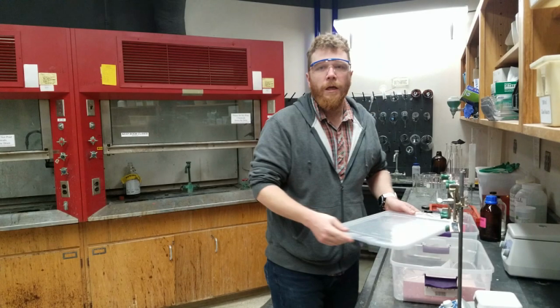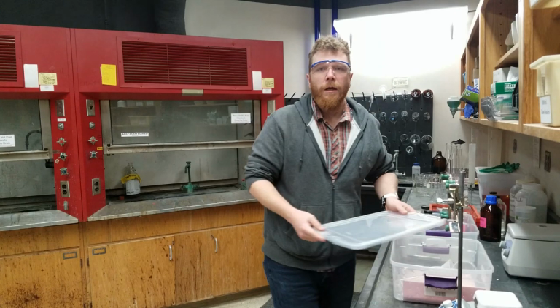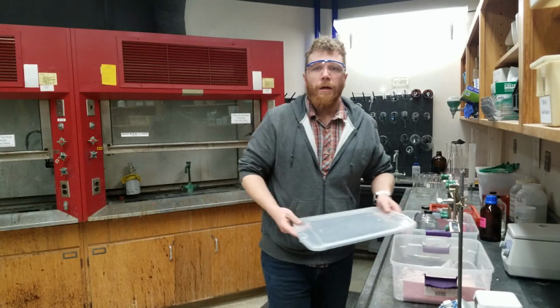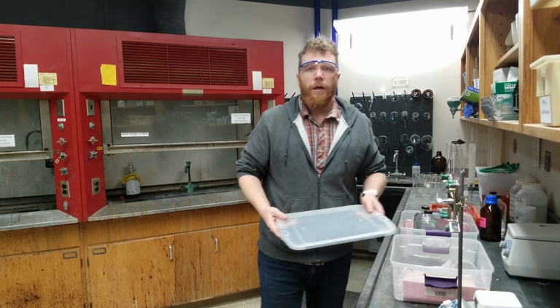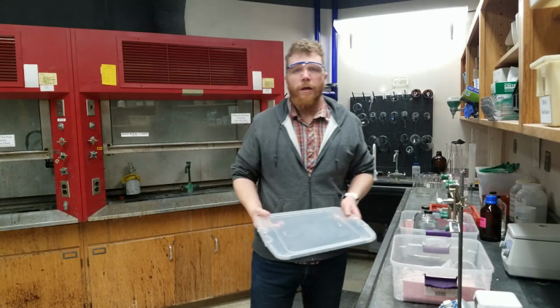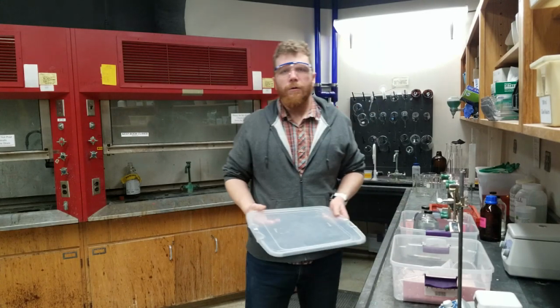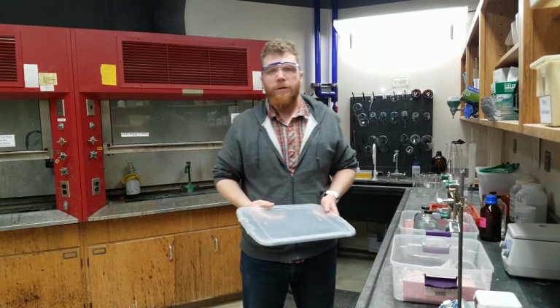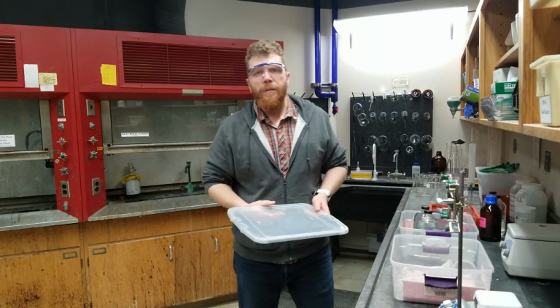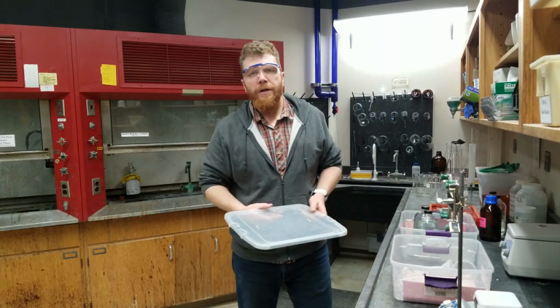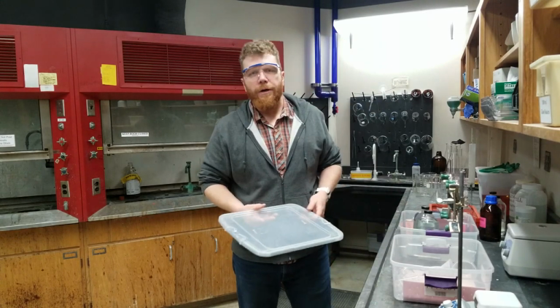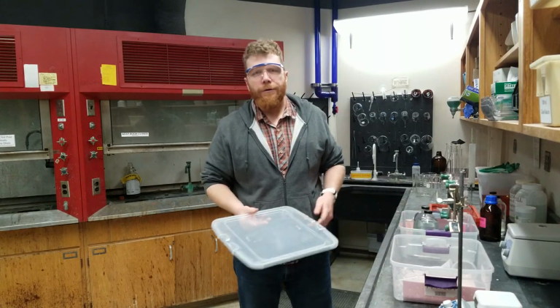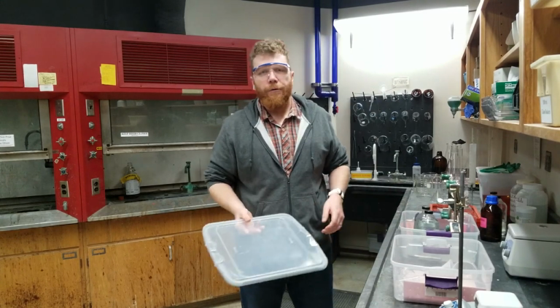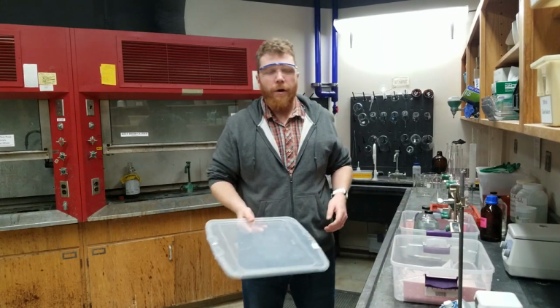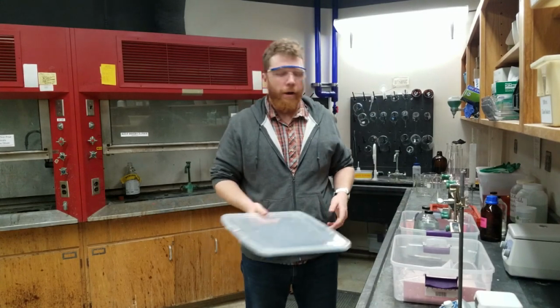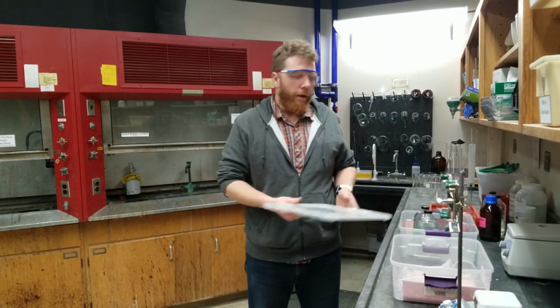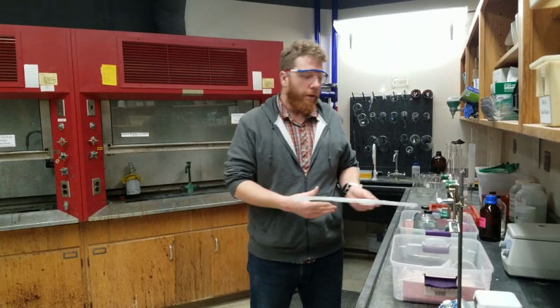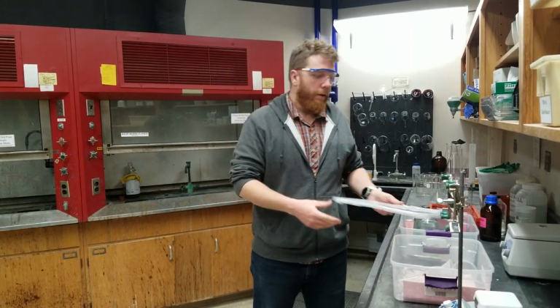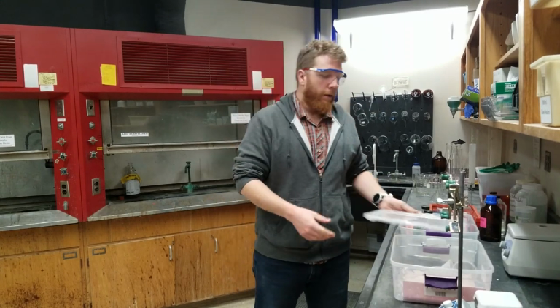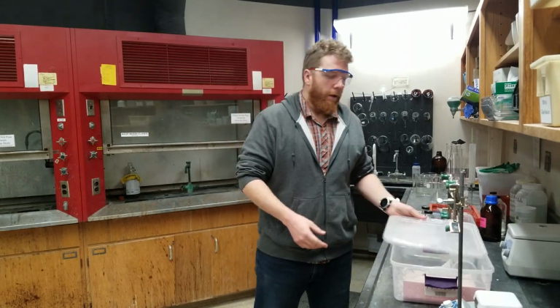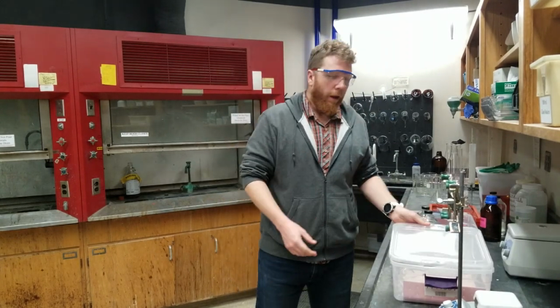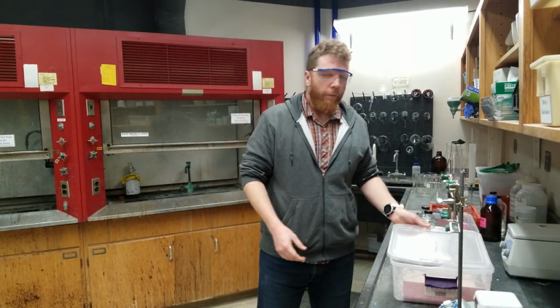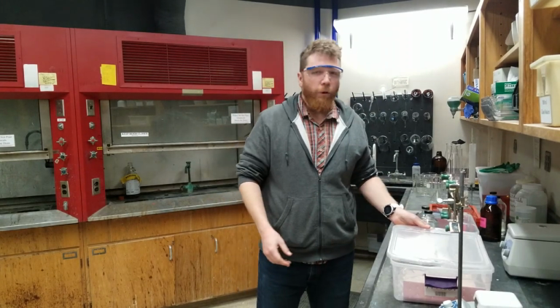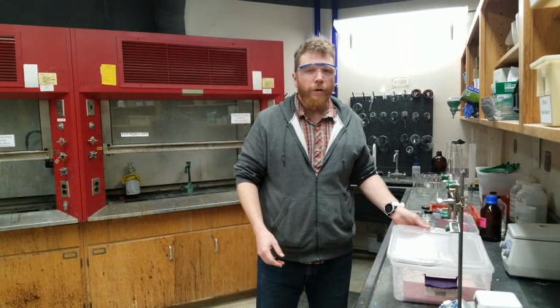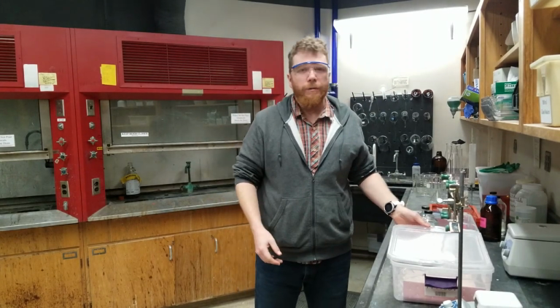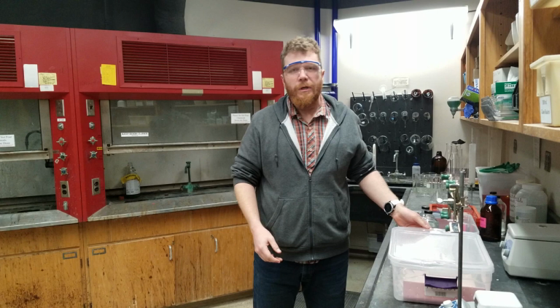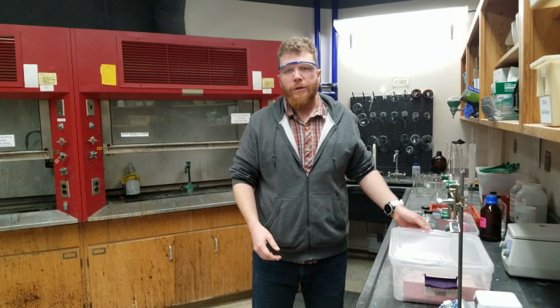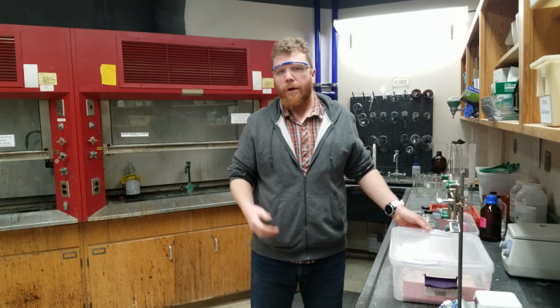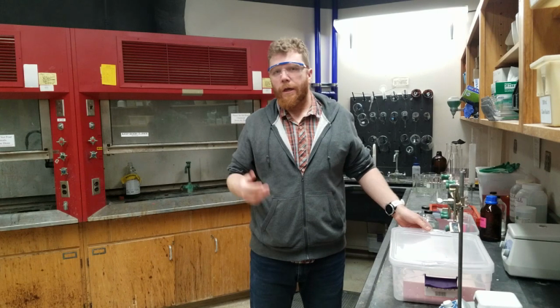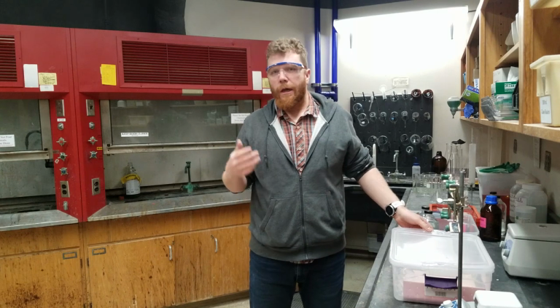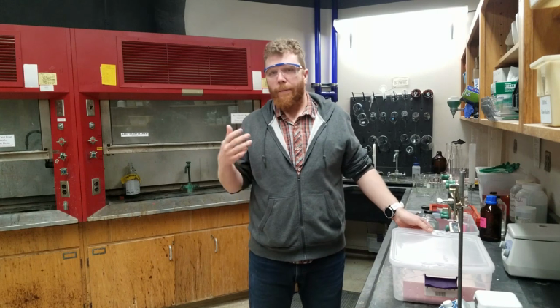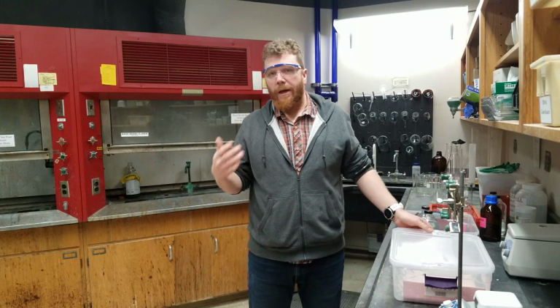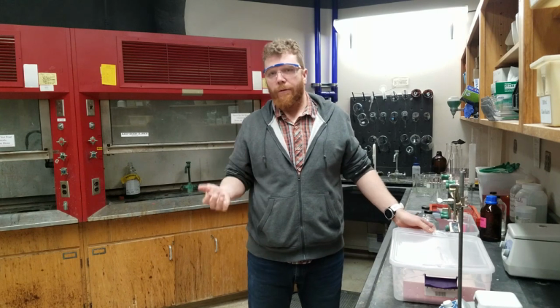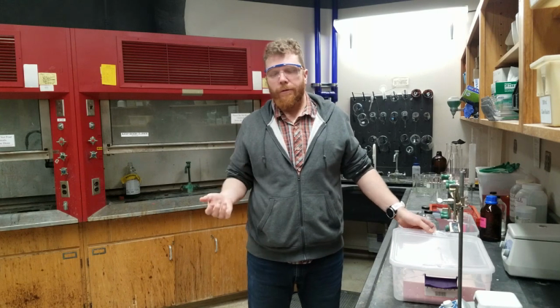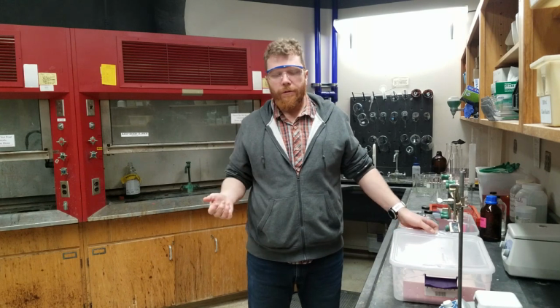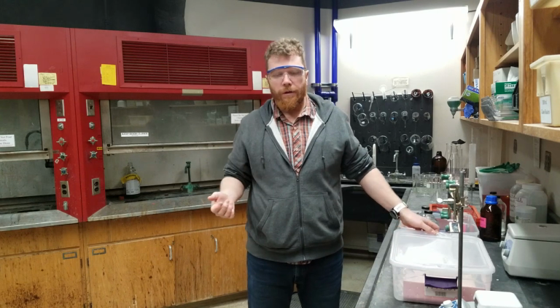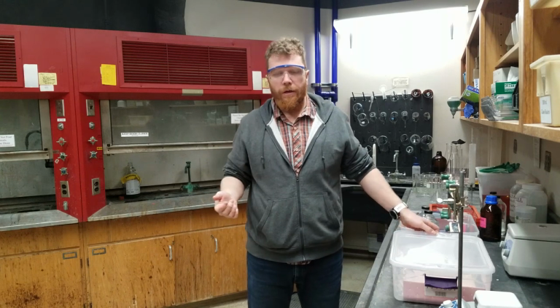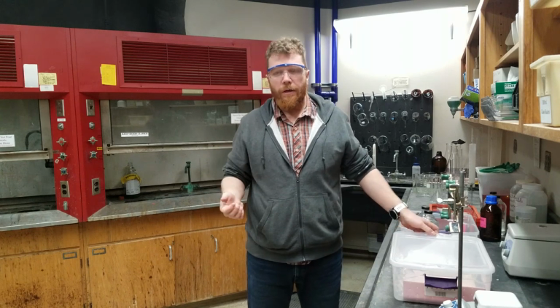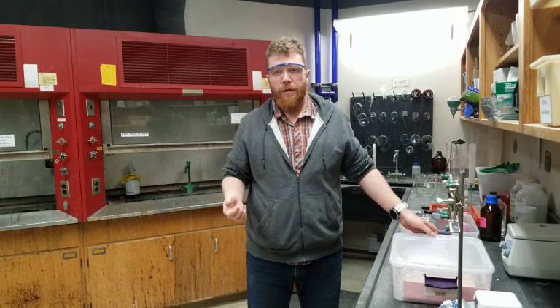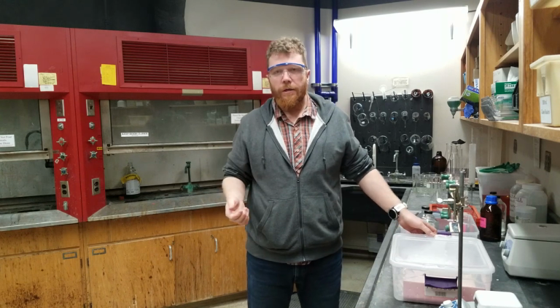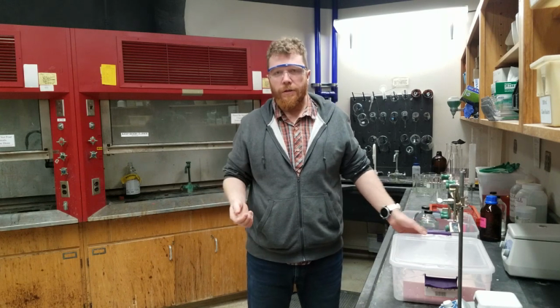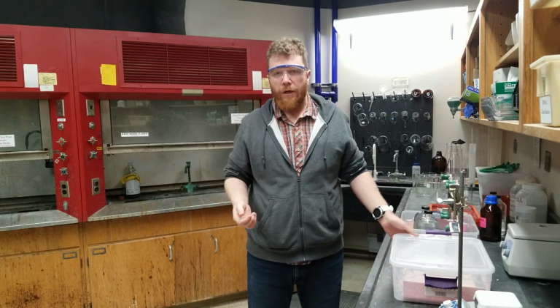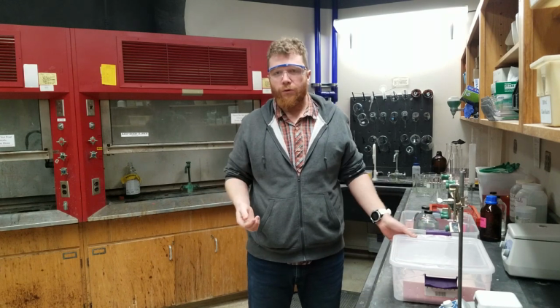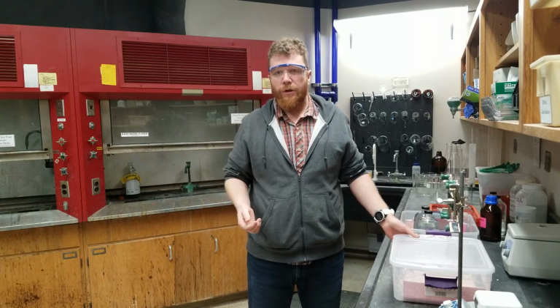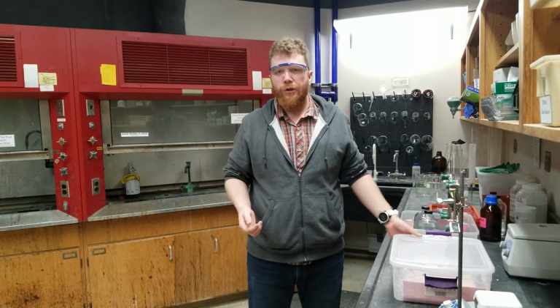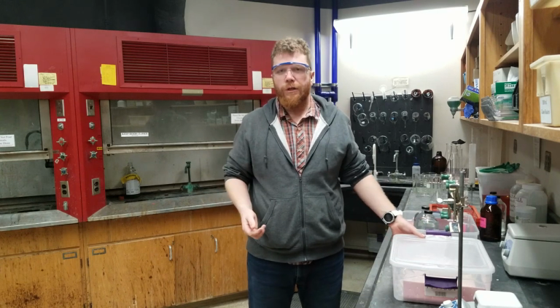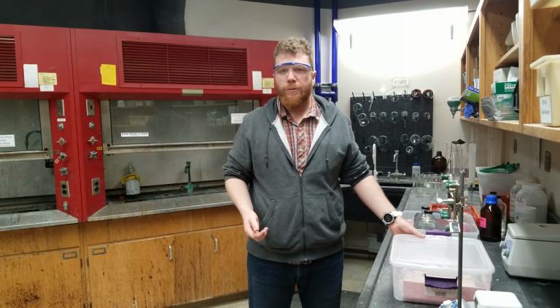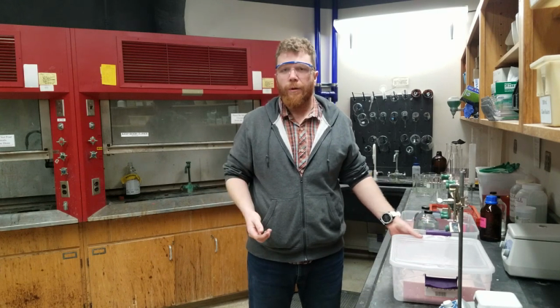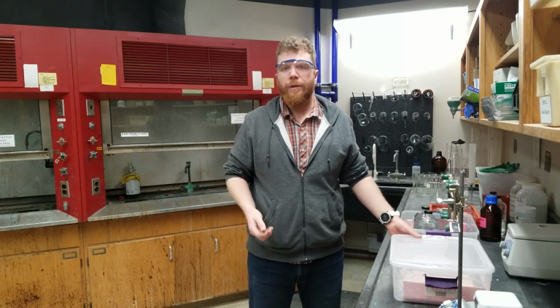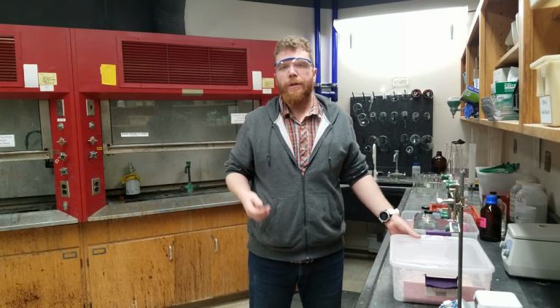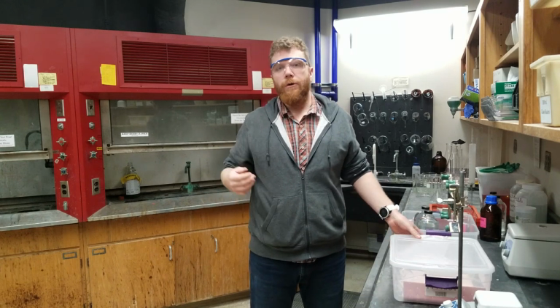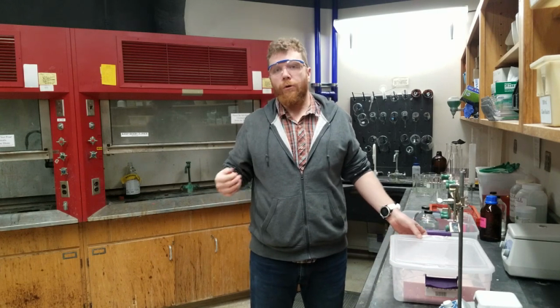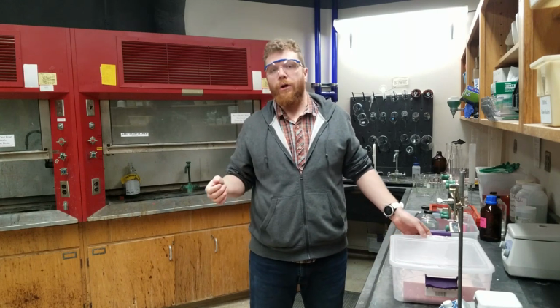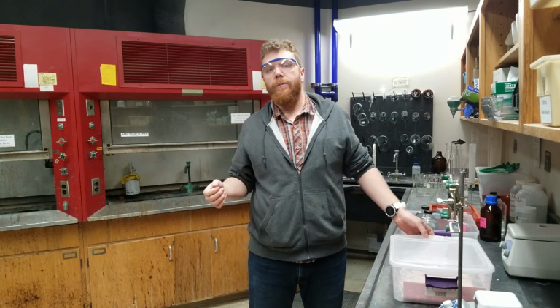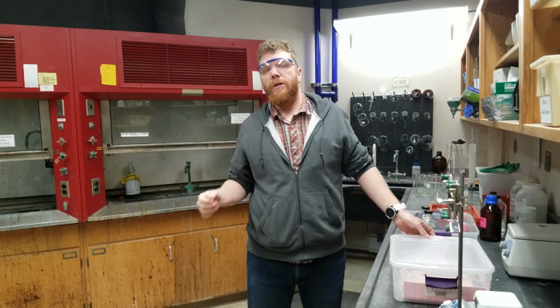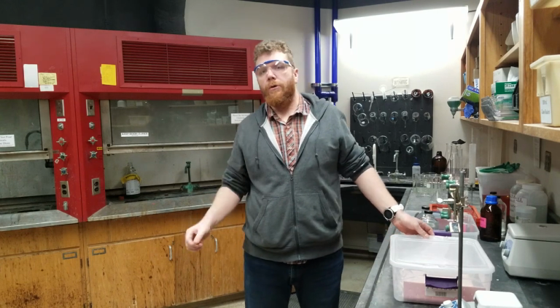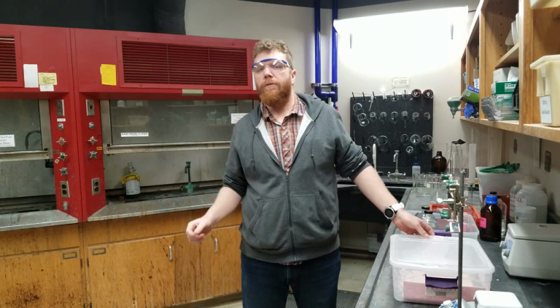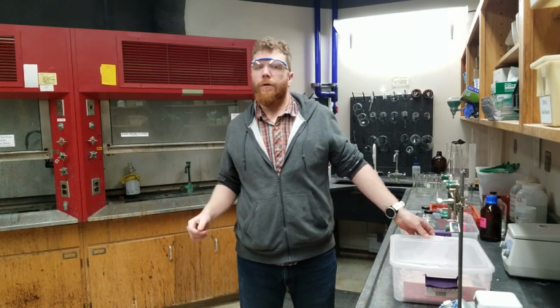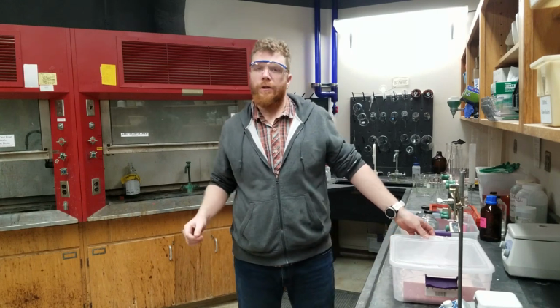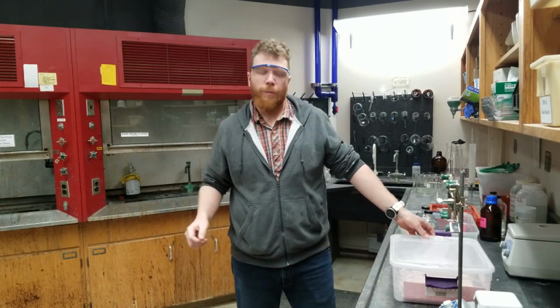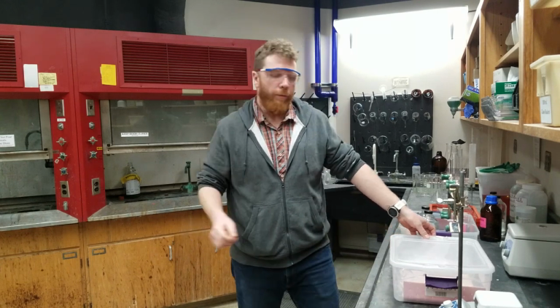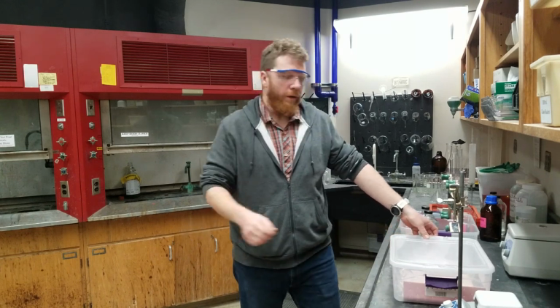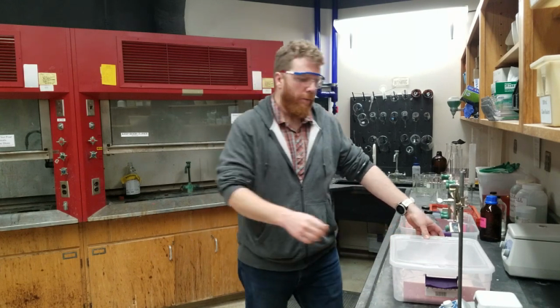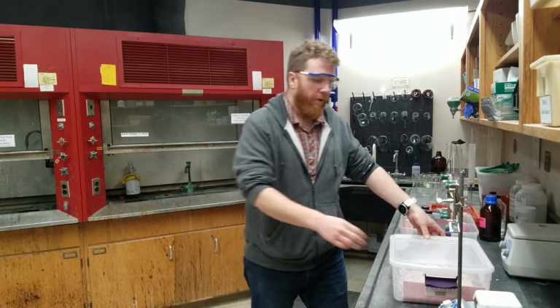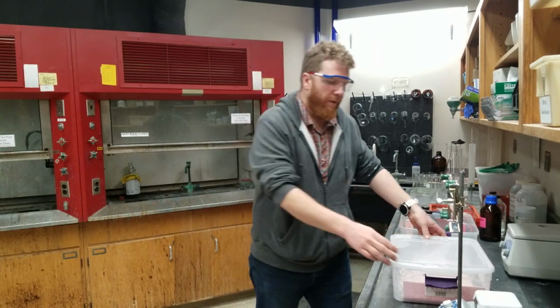Hello, it's me, Dr. Craig. I'm going to be talking about the titration experiment that you're going to be doing for experiment number five.